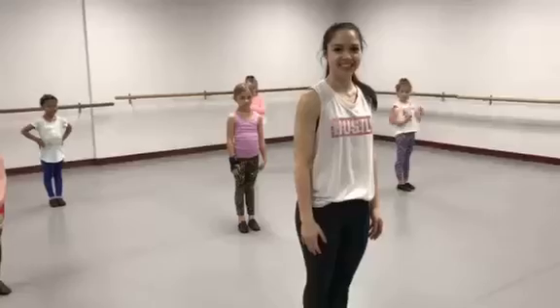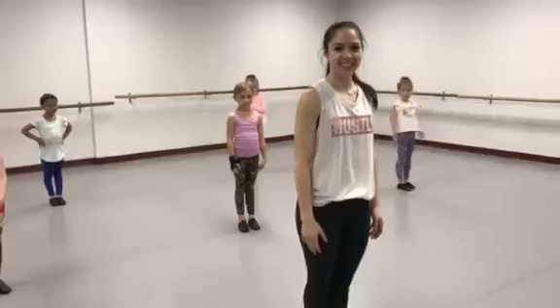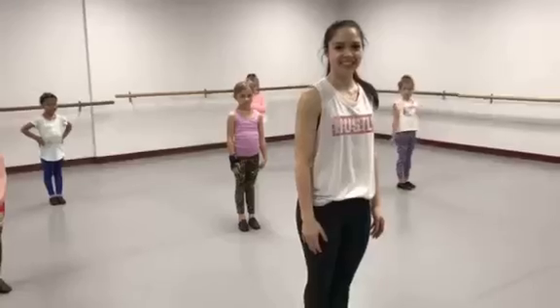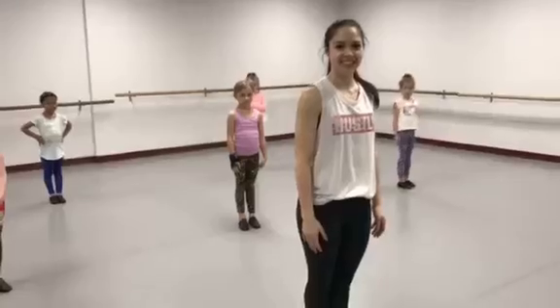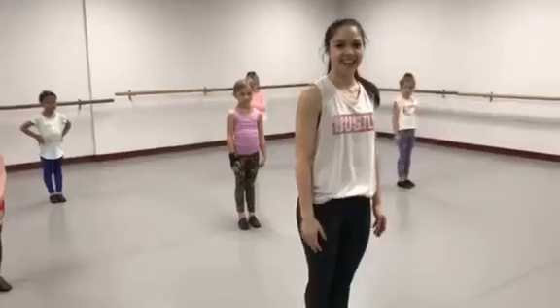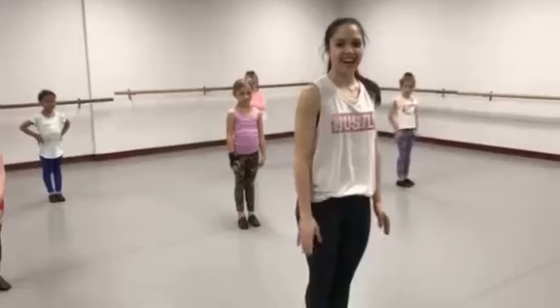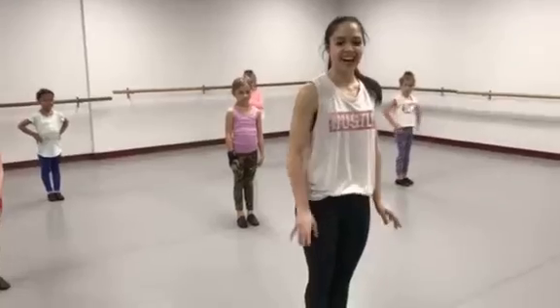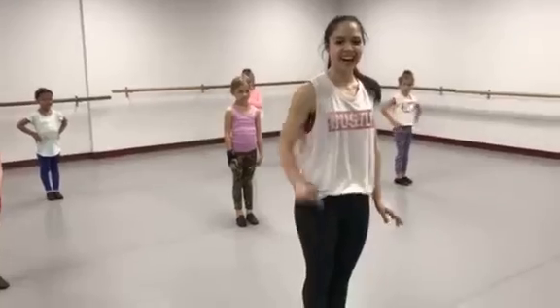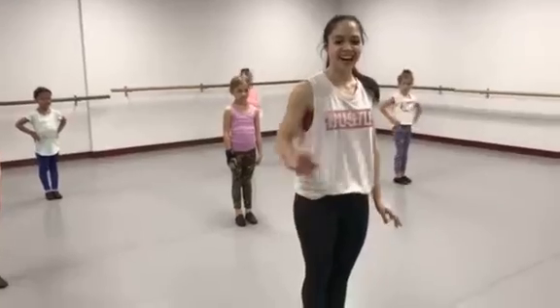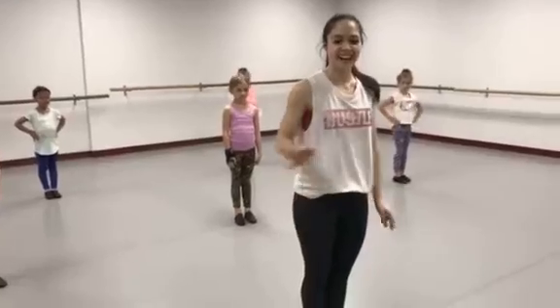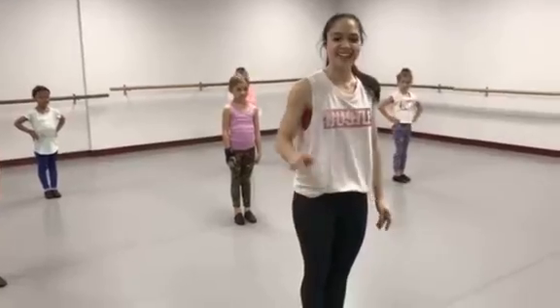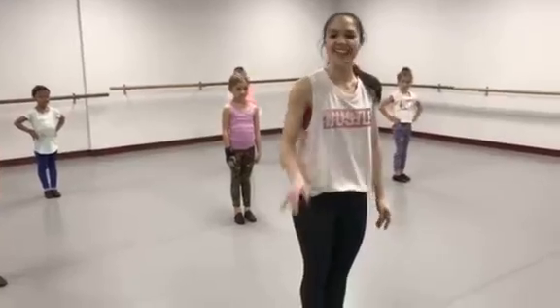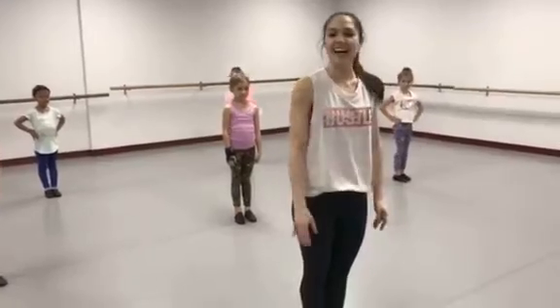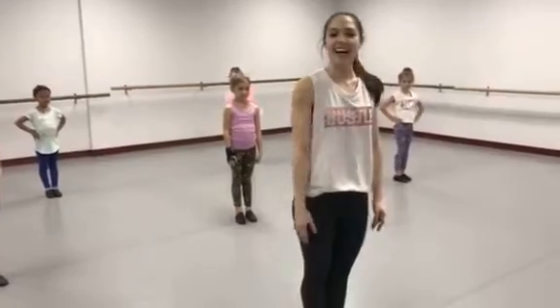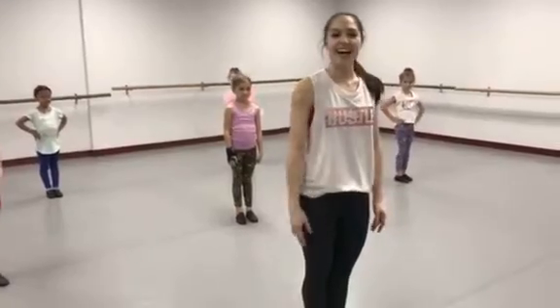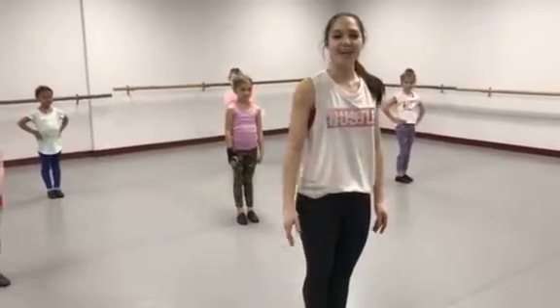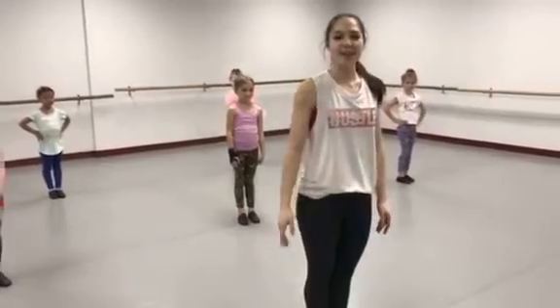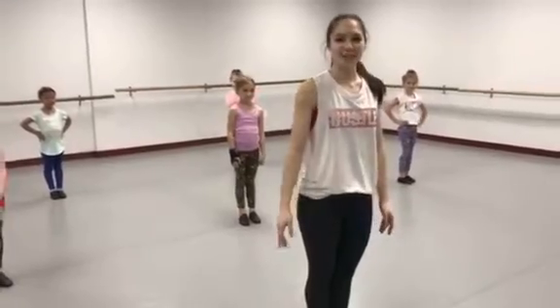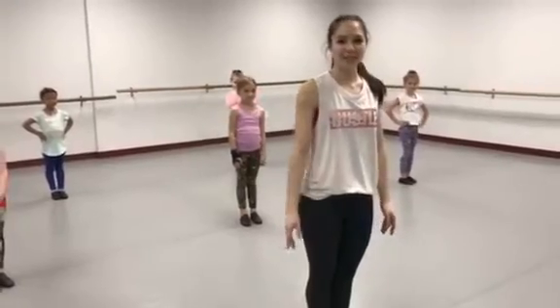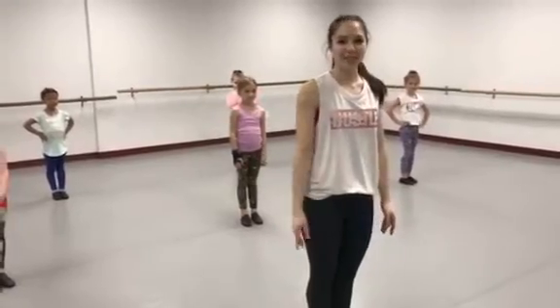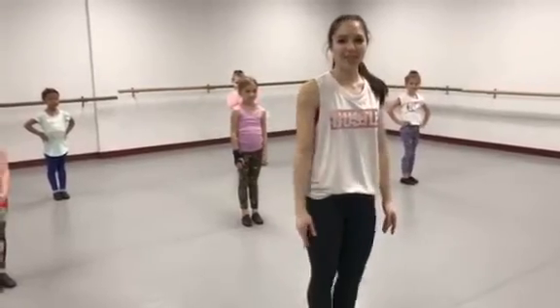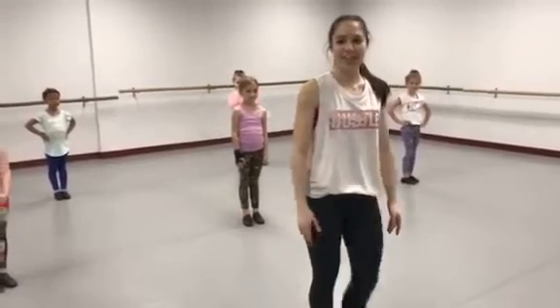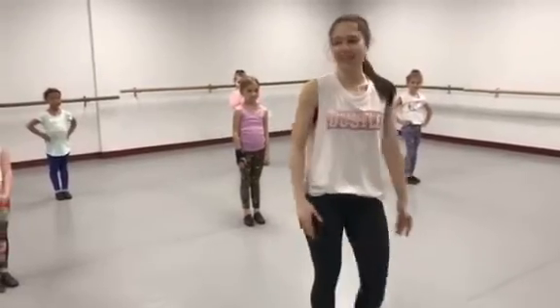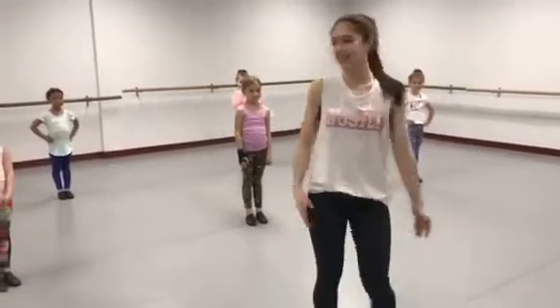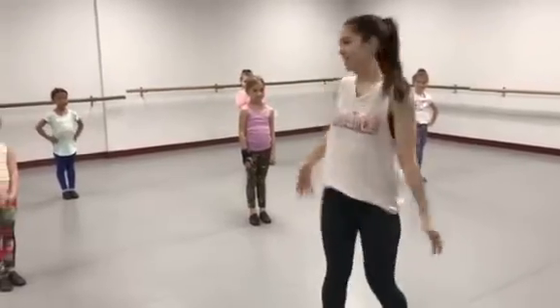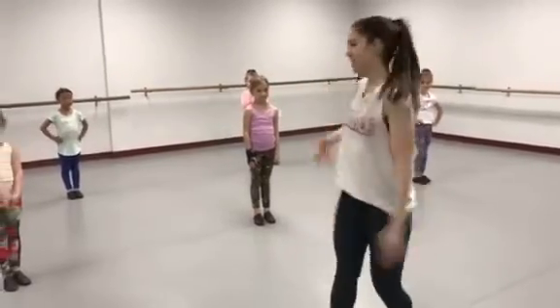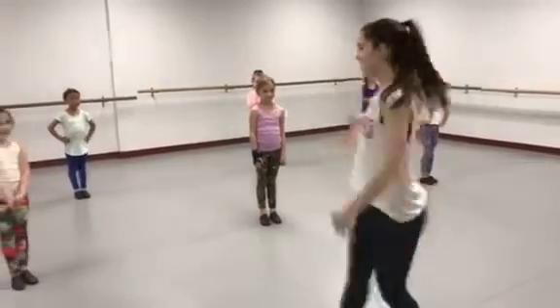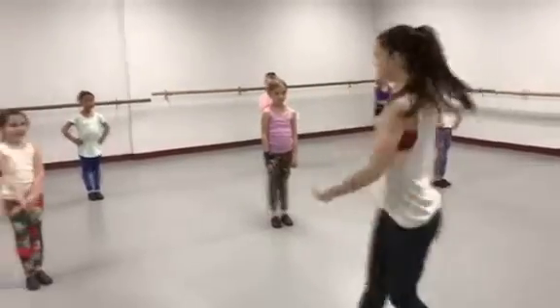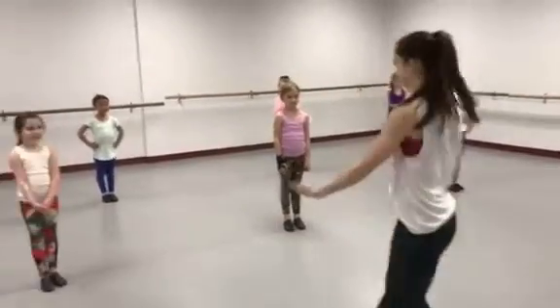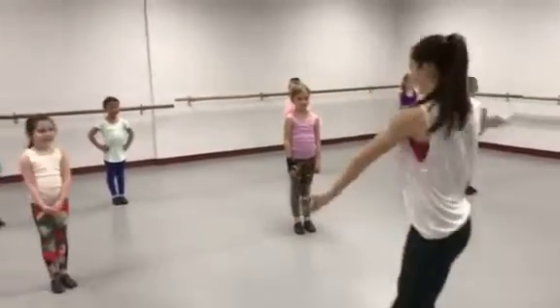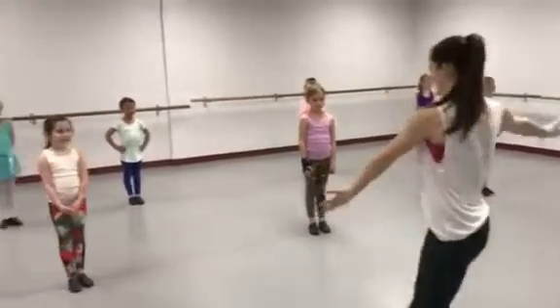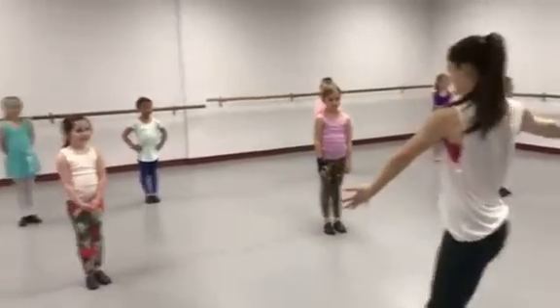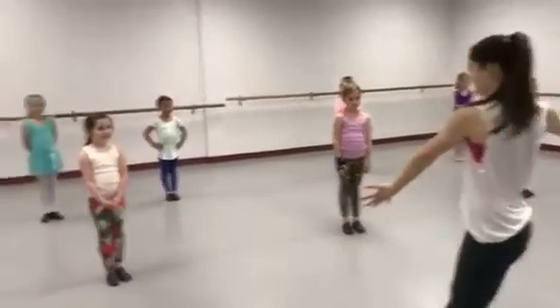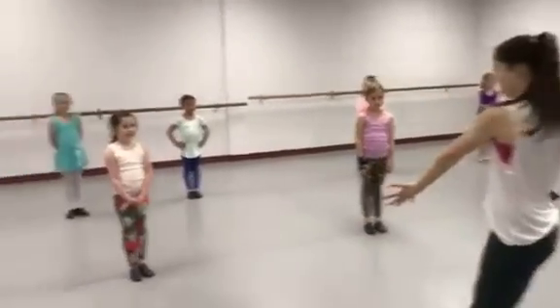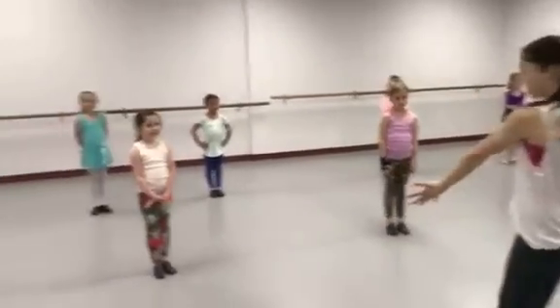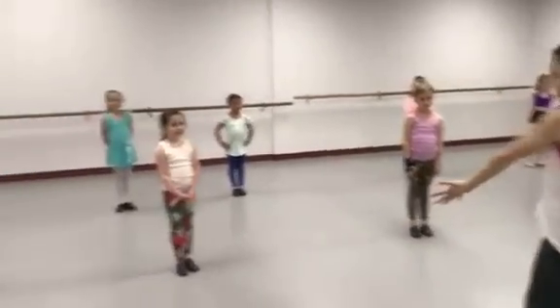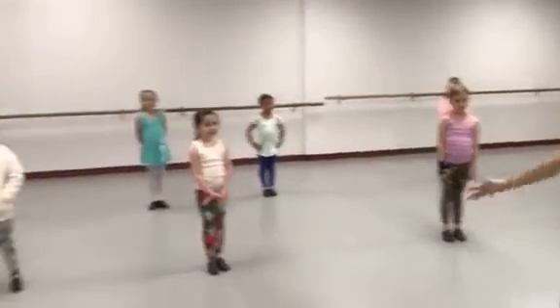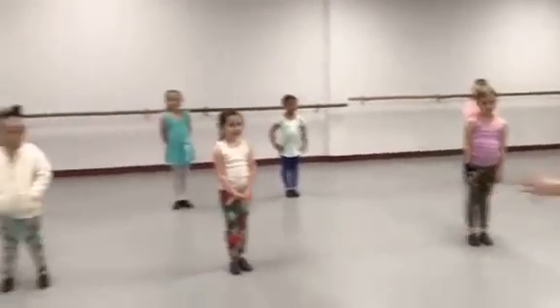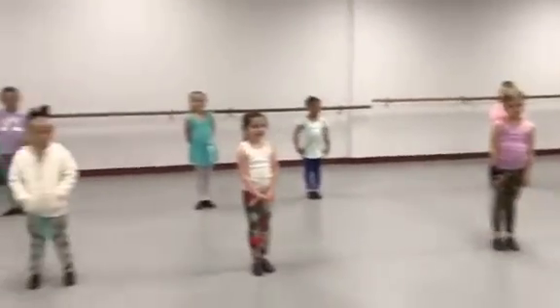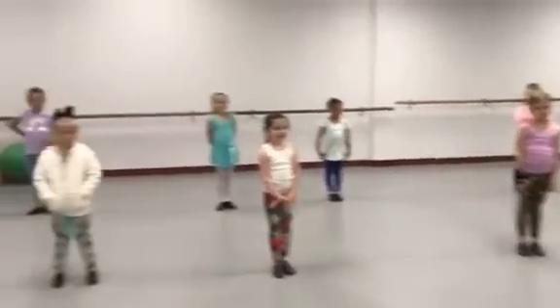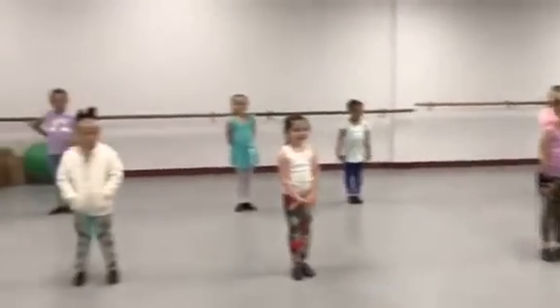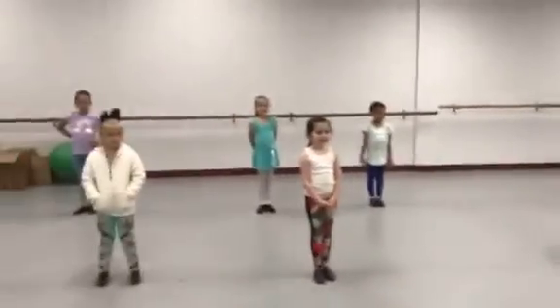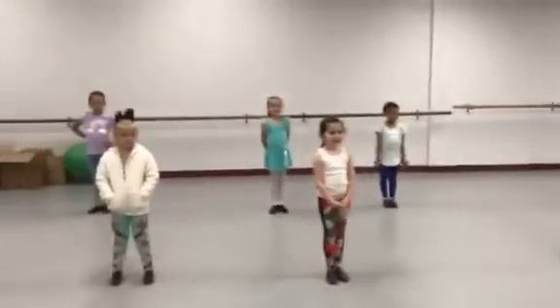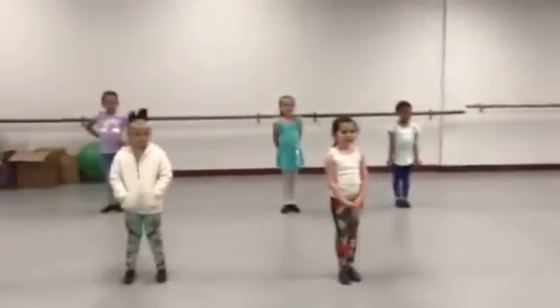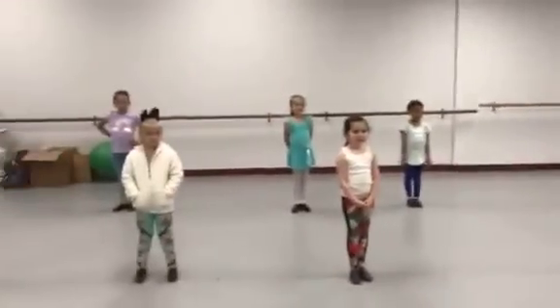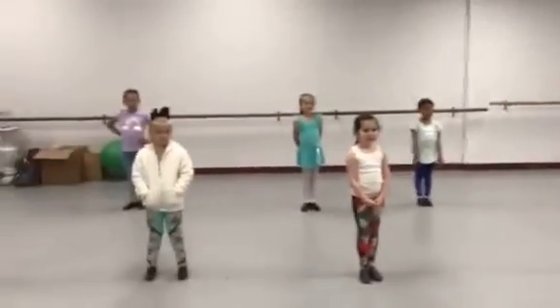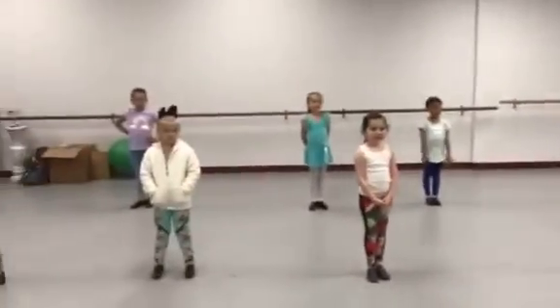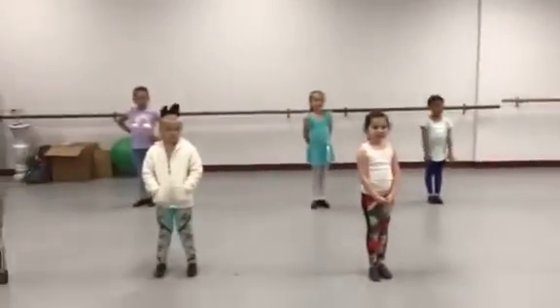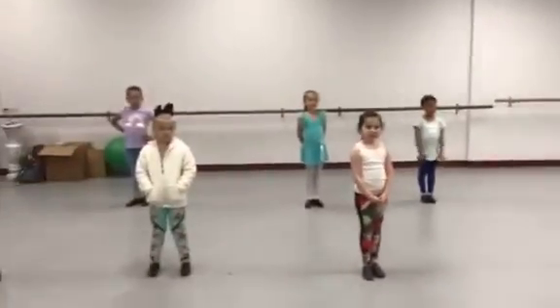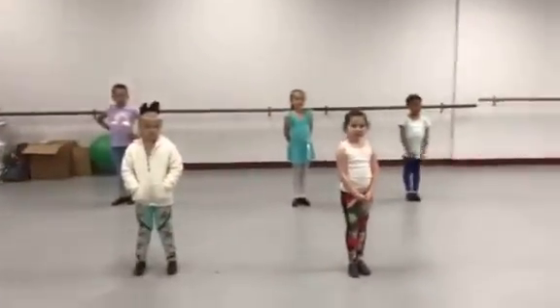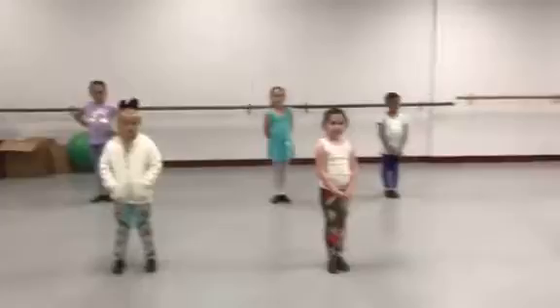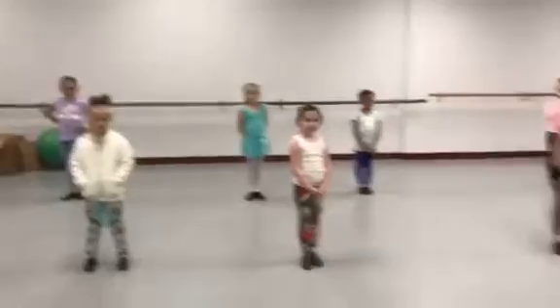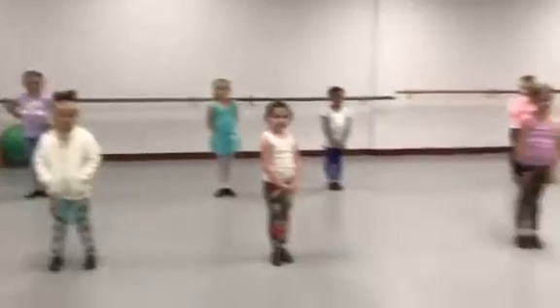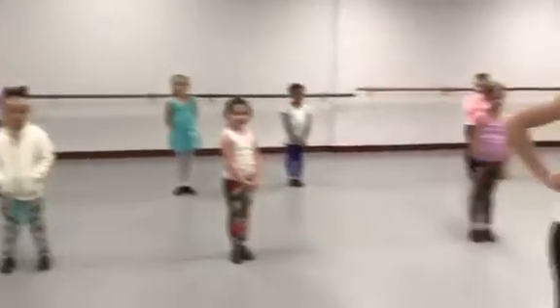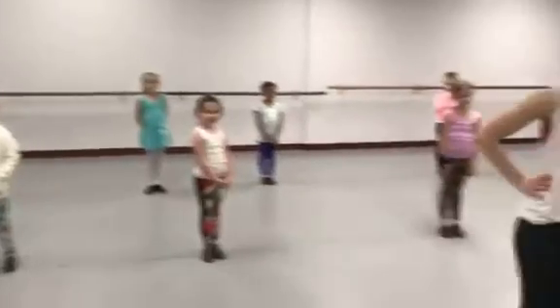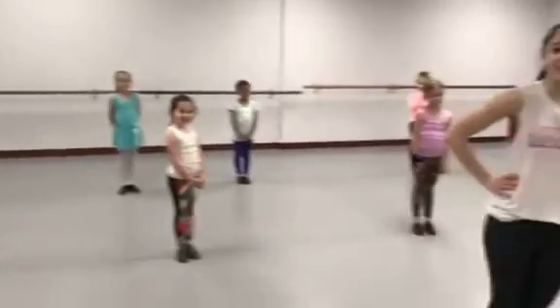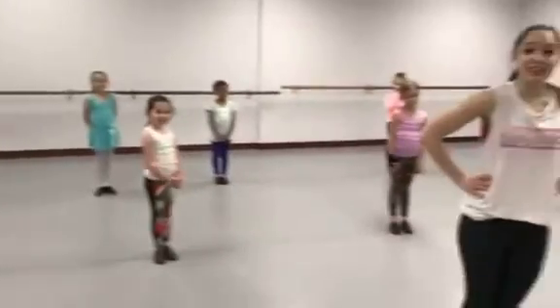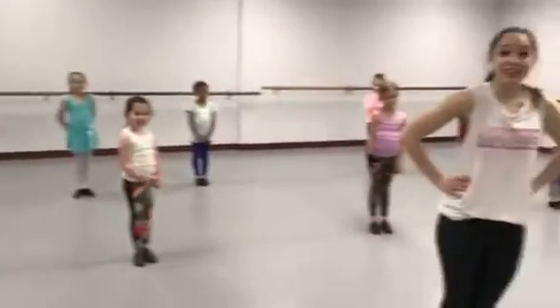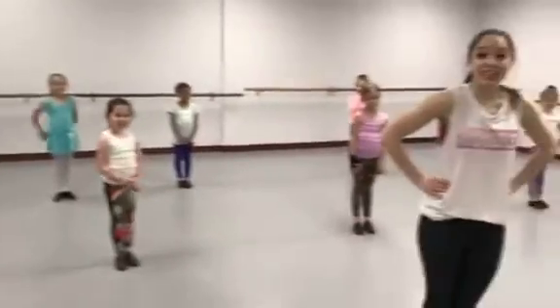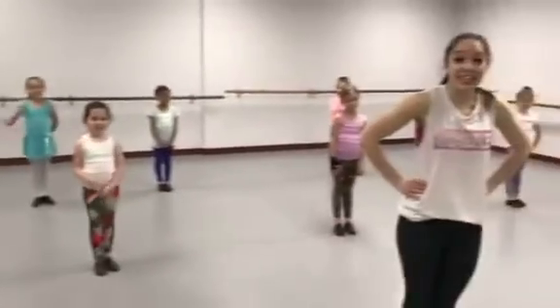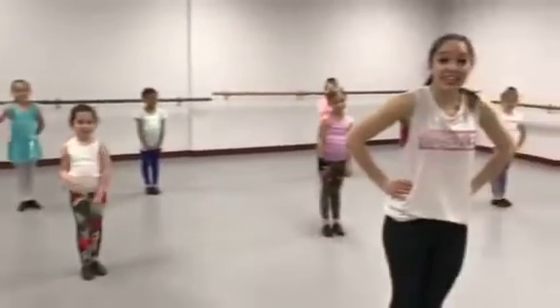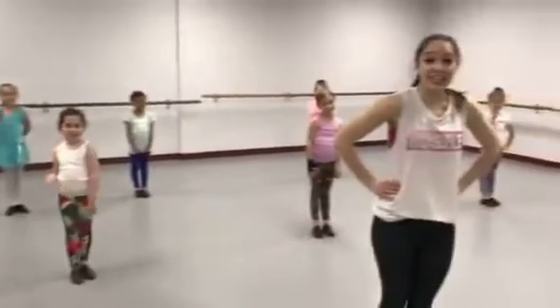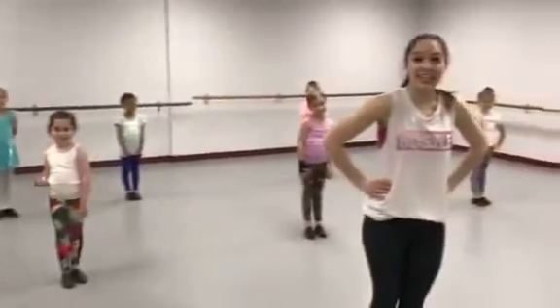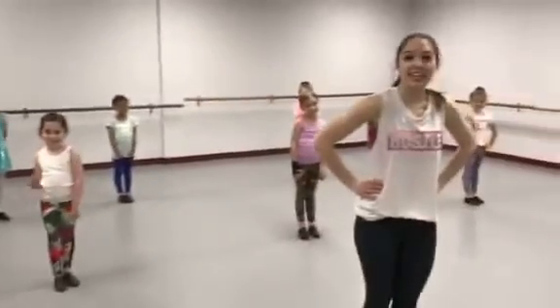Hi guys, I'm Emily and this is JABS 1U. We're going to teach you how to do a Lindy.